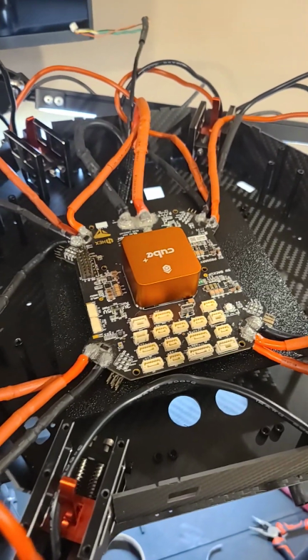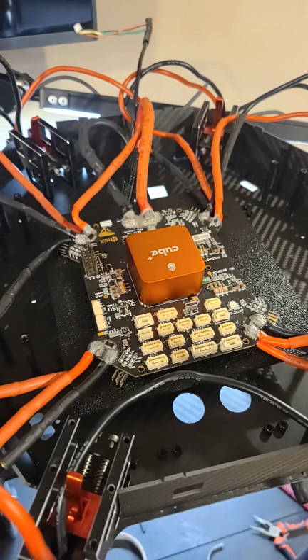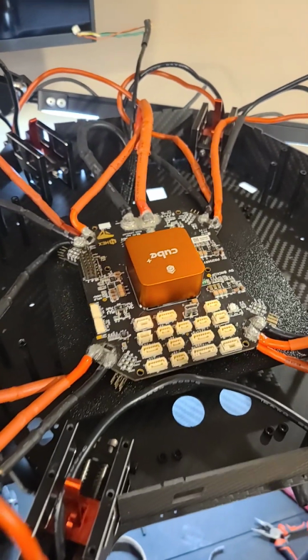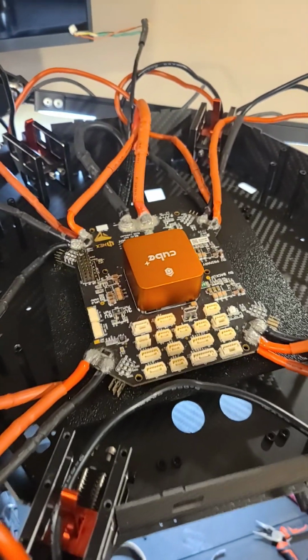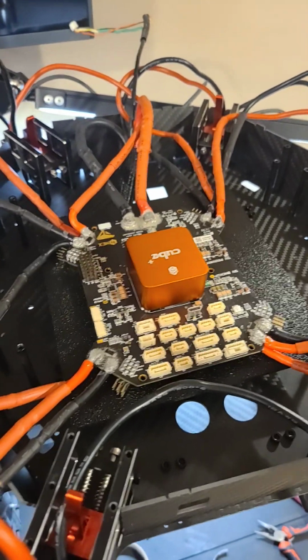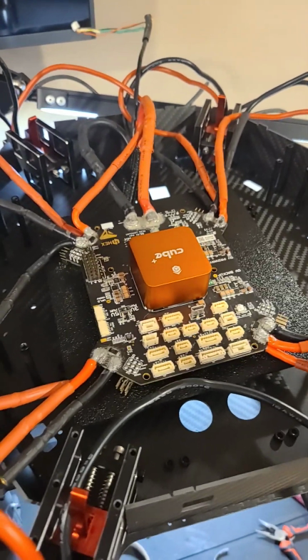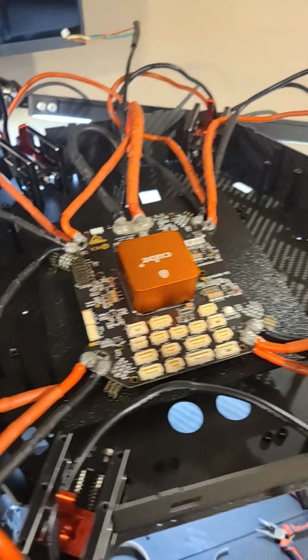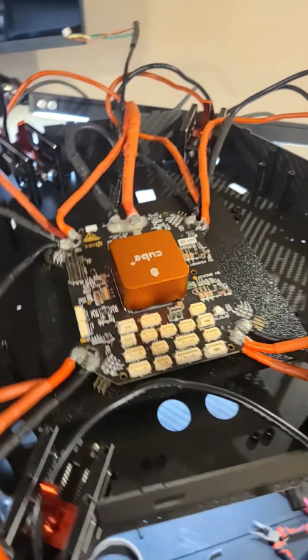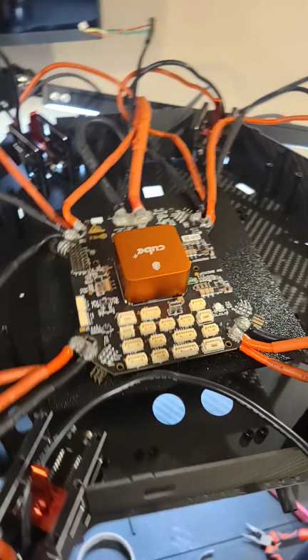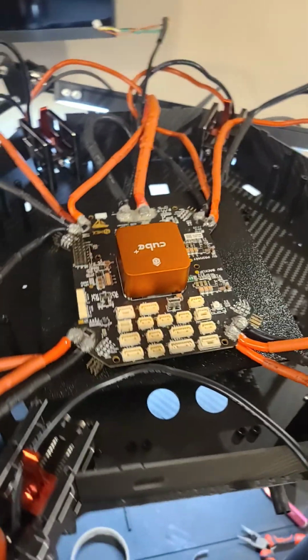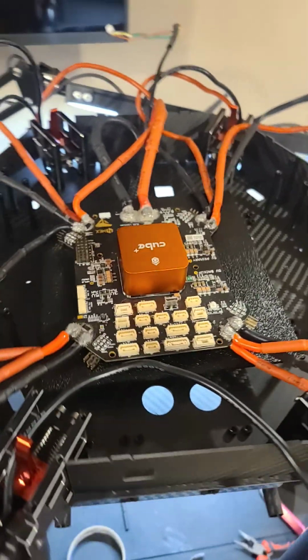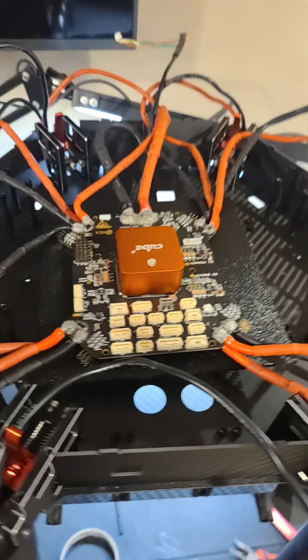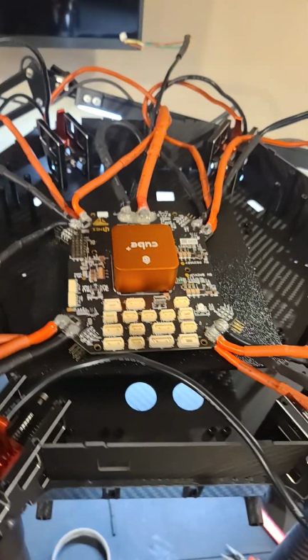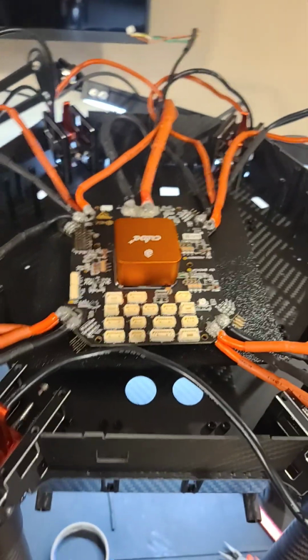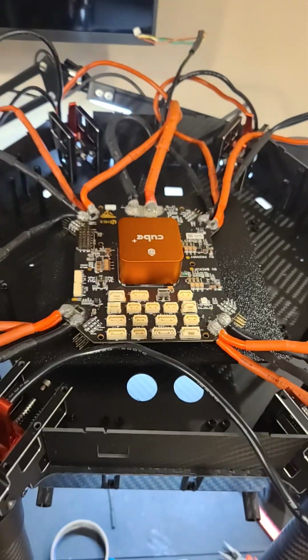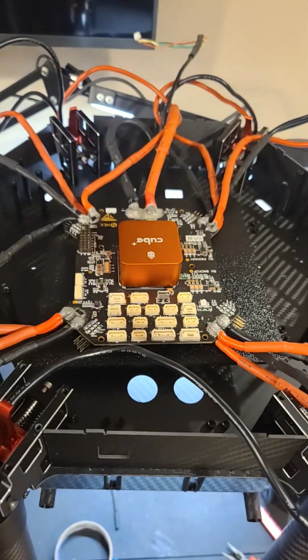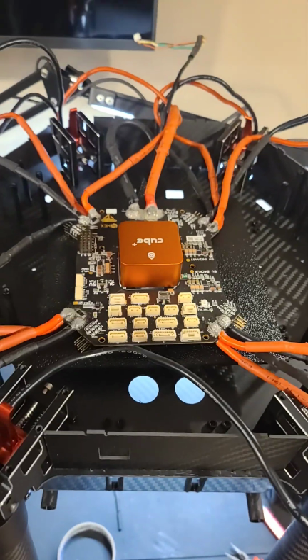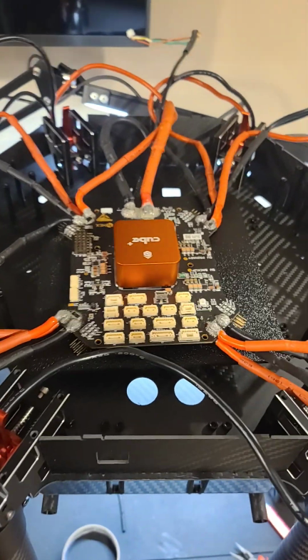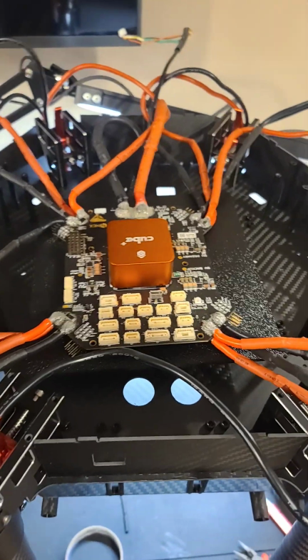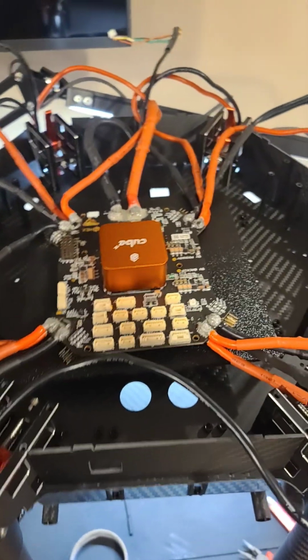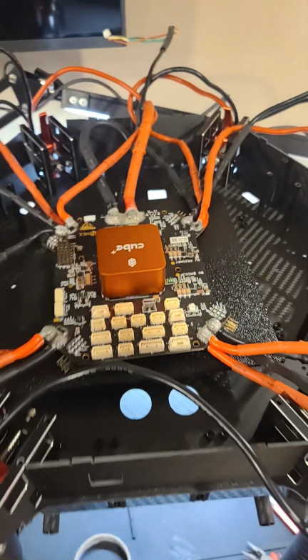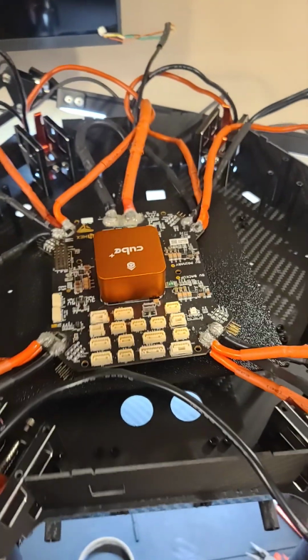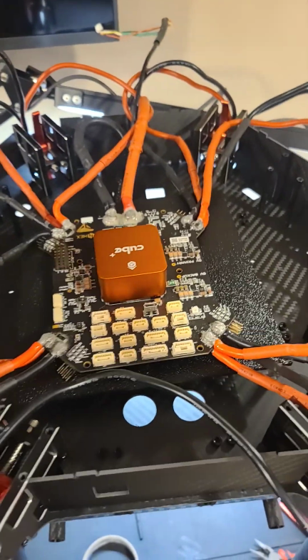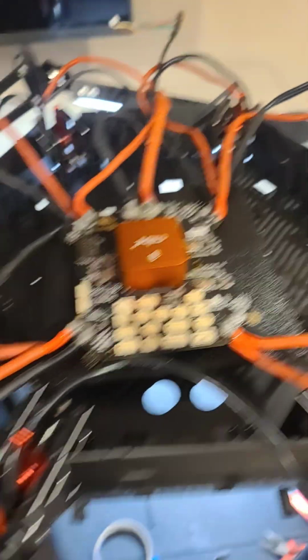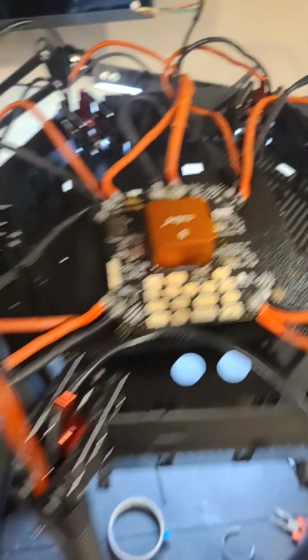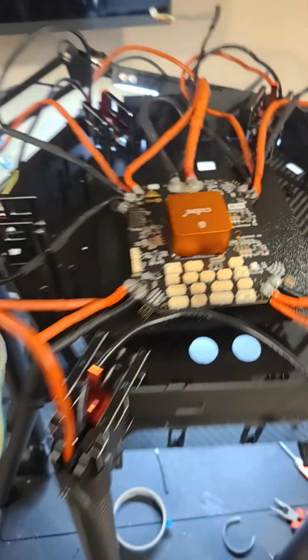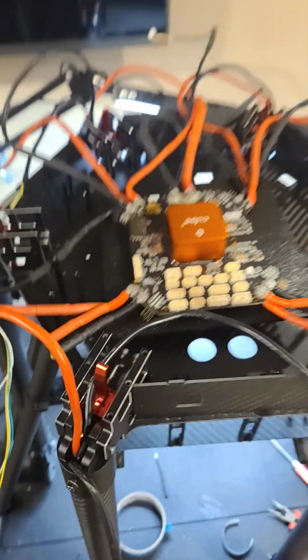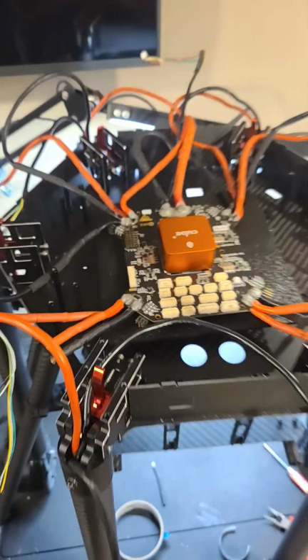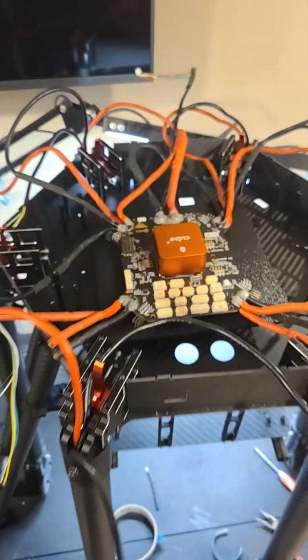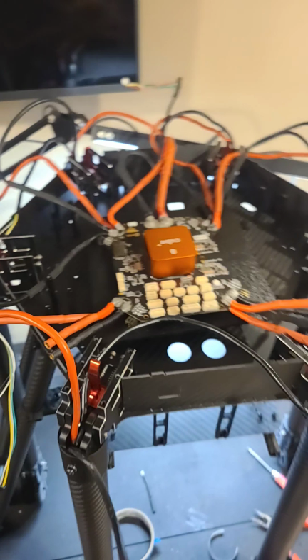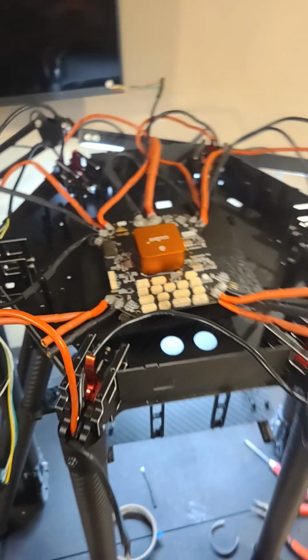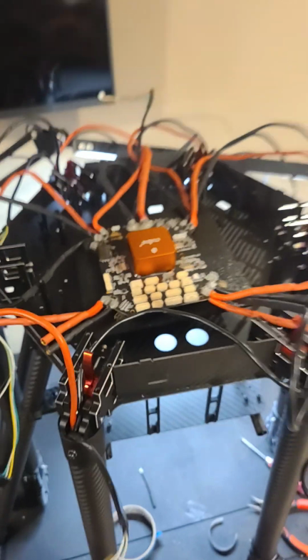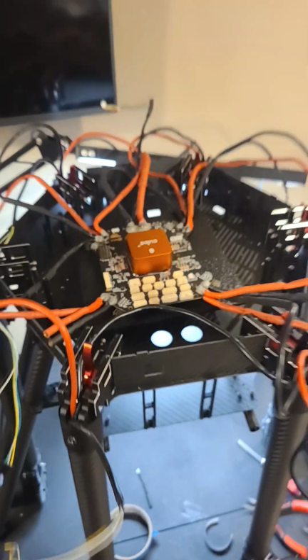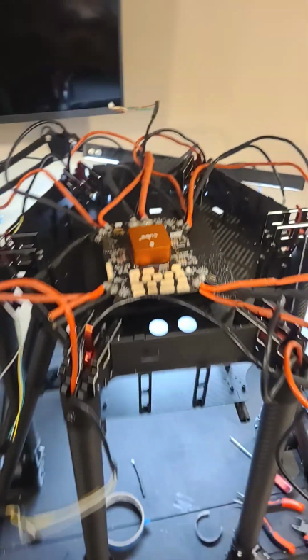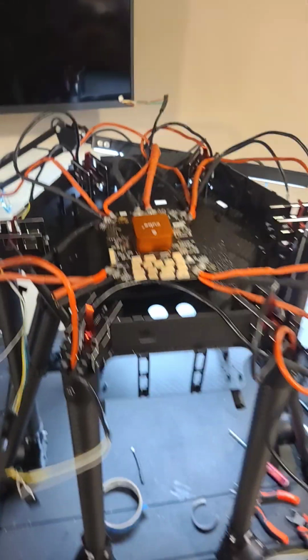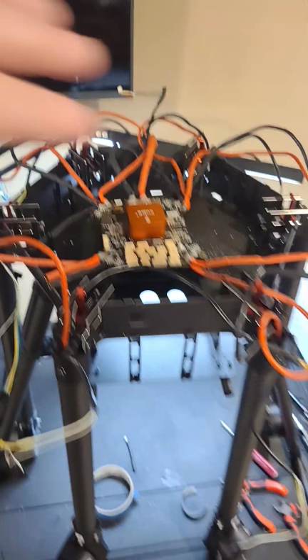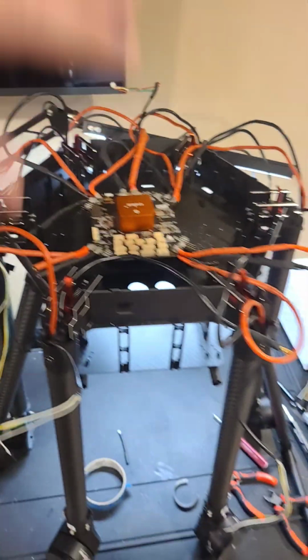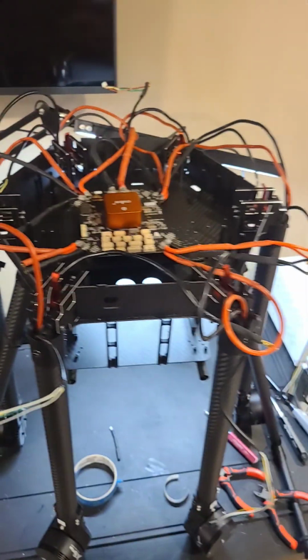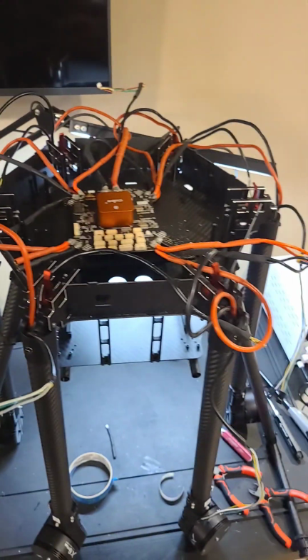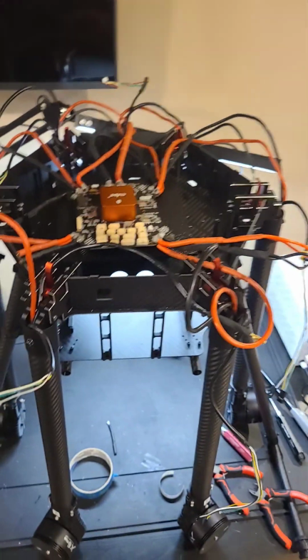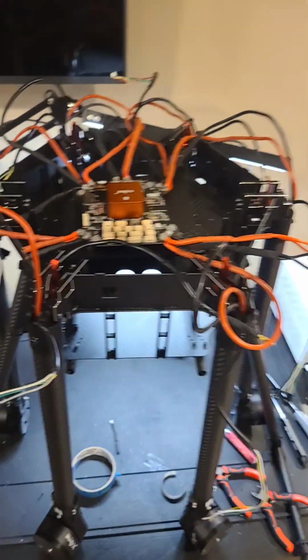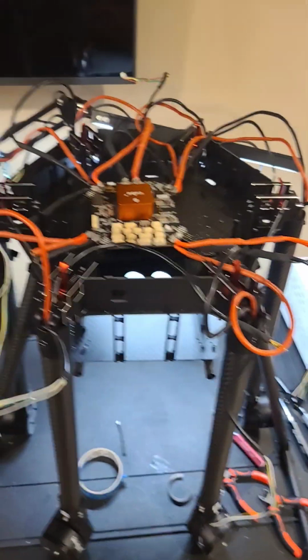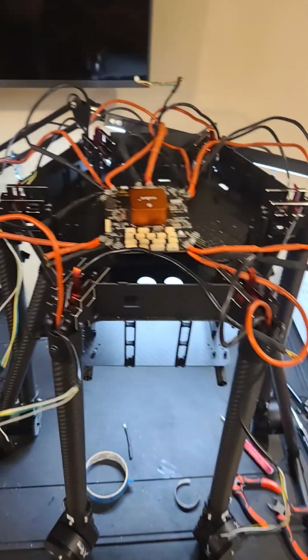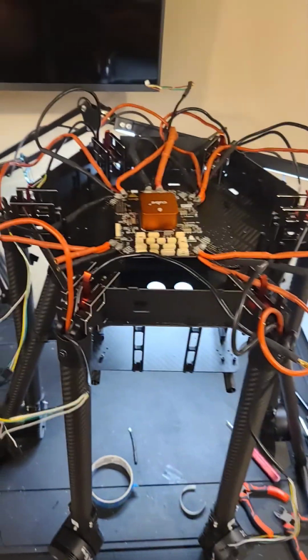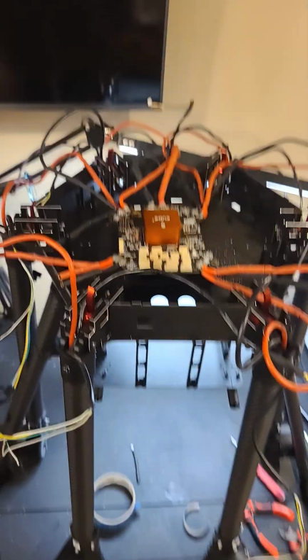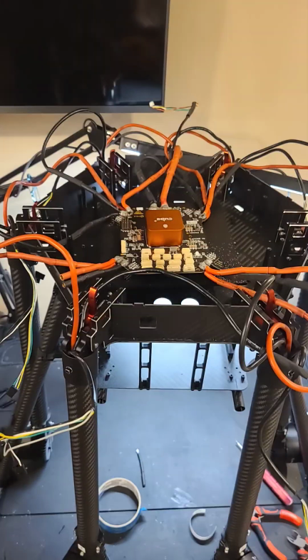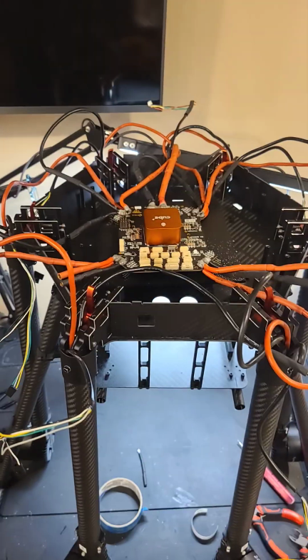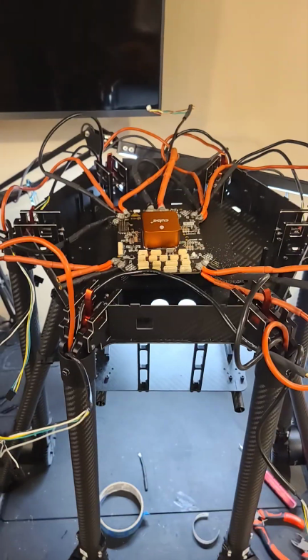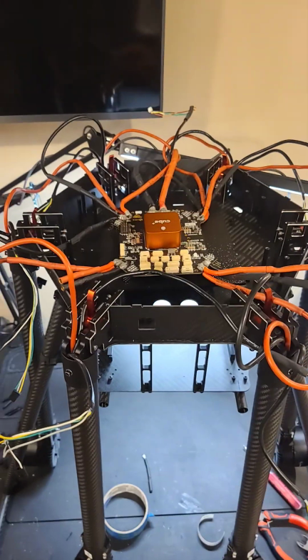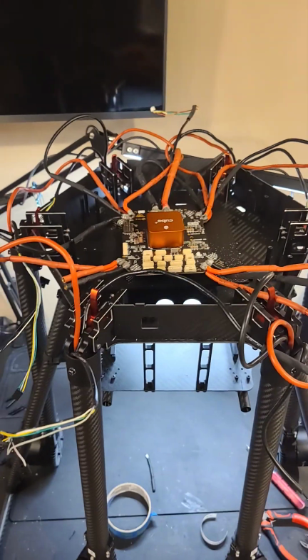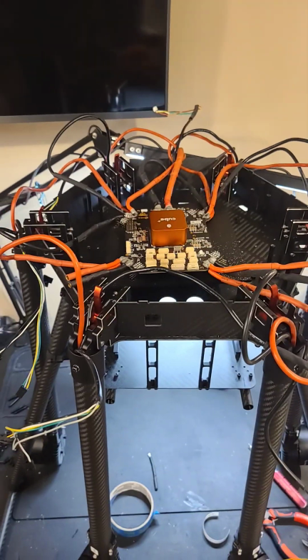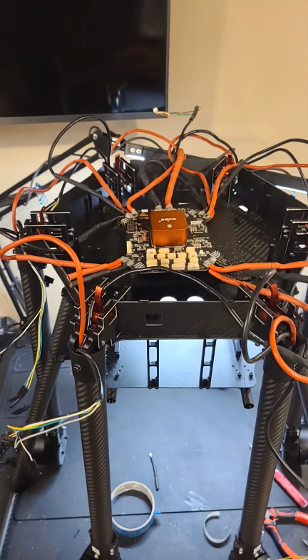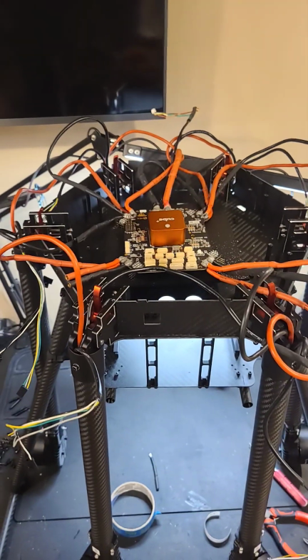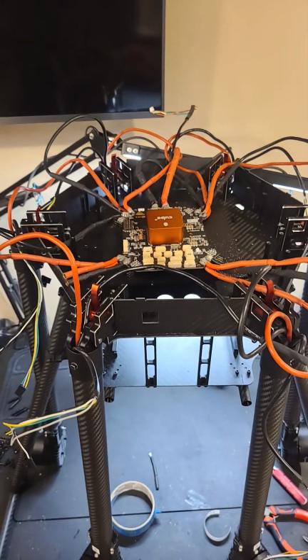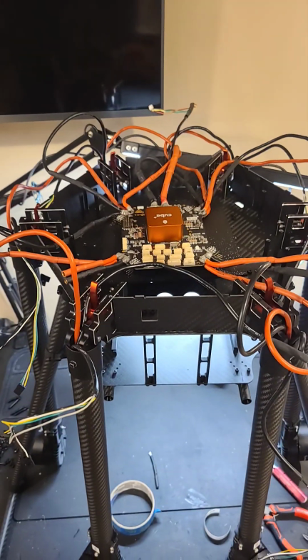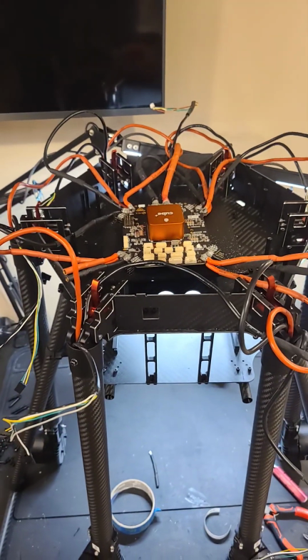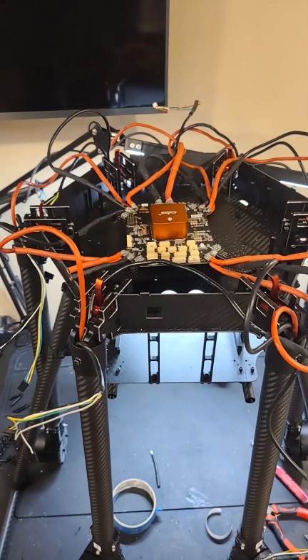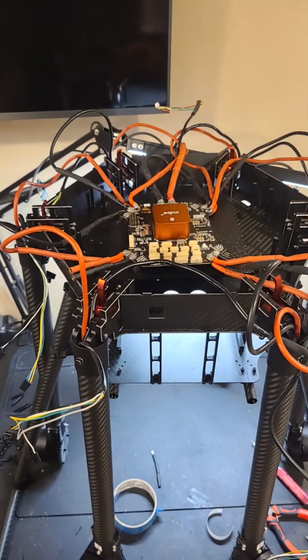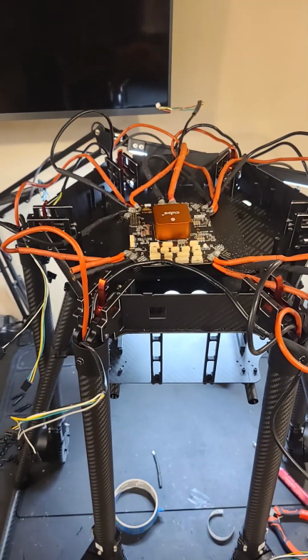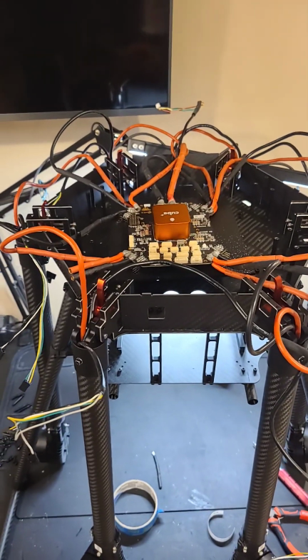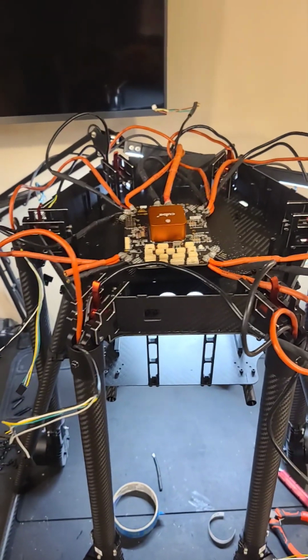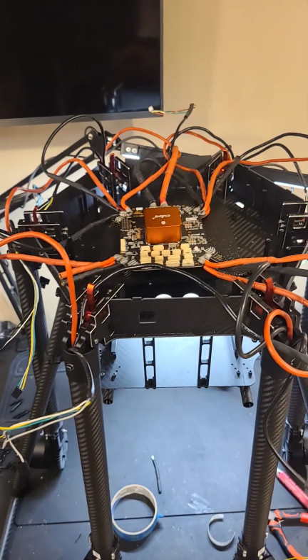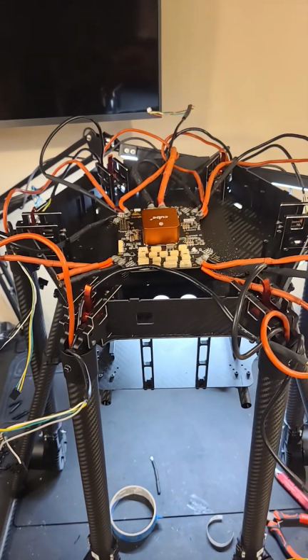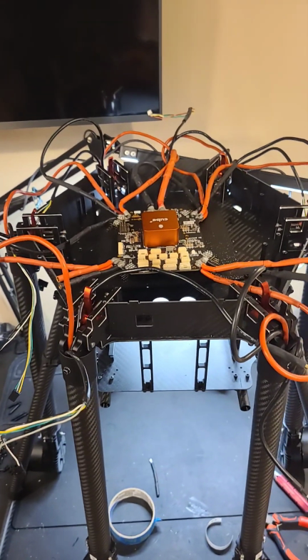It should make it super easy to drill holes and mount things, and I'll have a non-conductive surface. Then we'll figure out where everything else goes in here. Wish me luck.